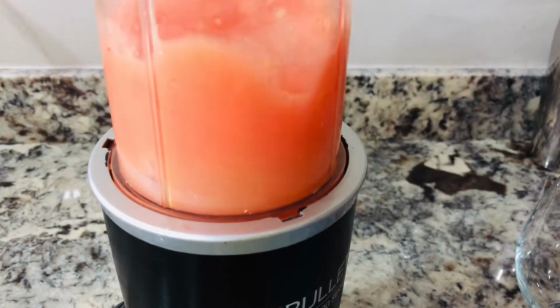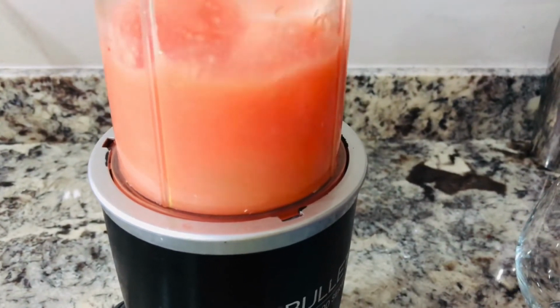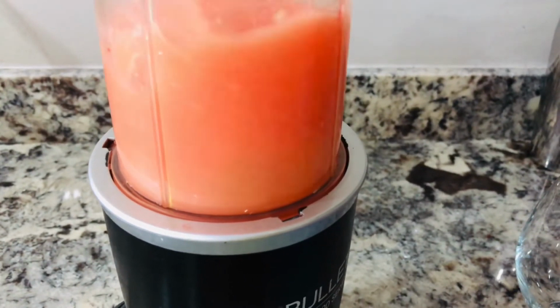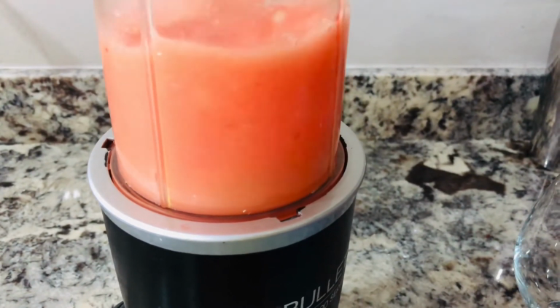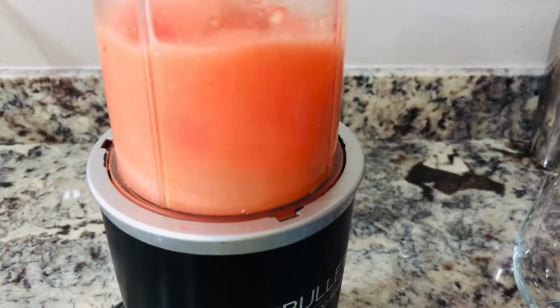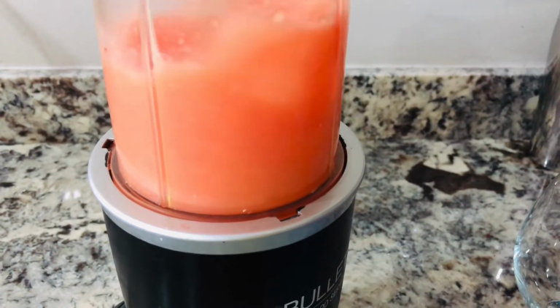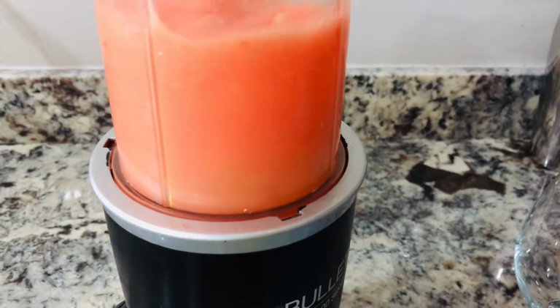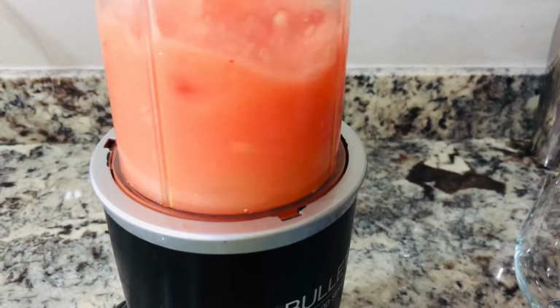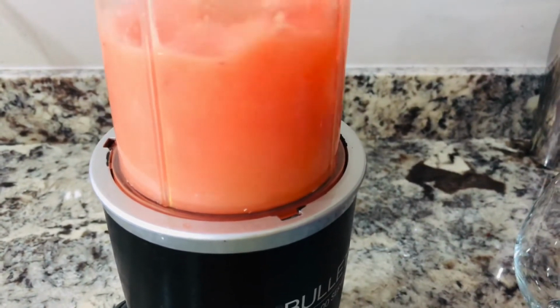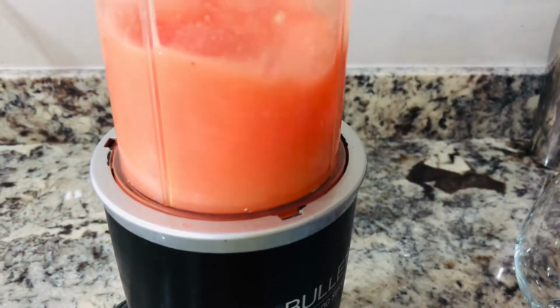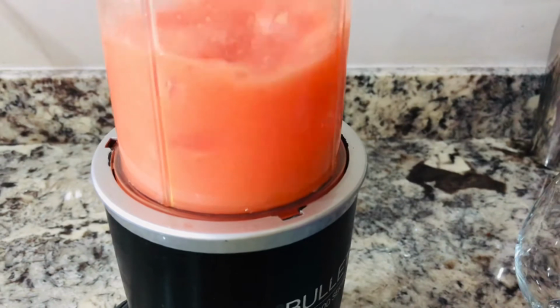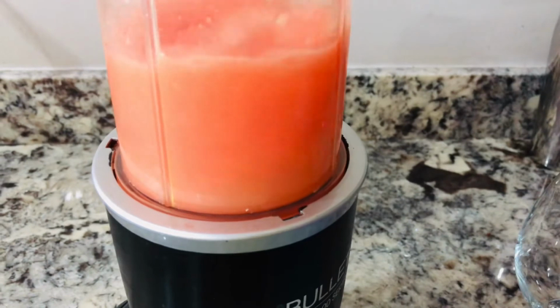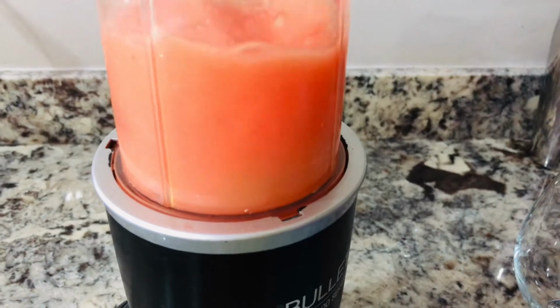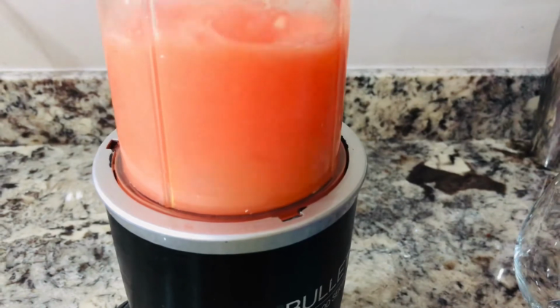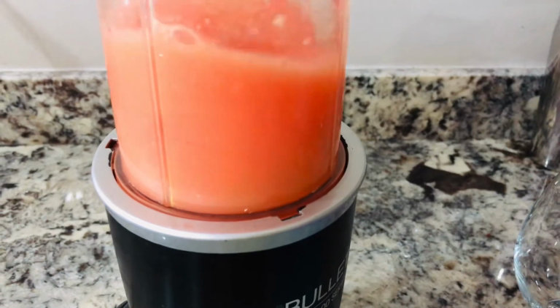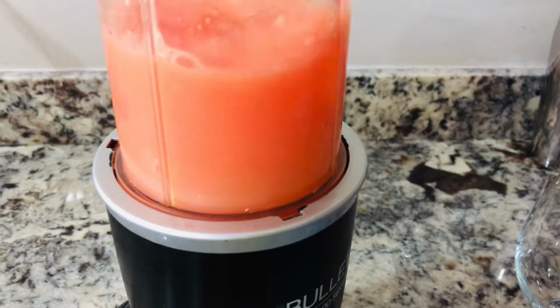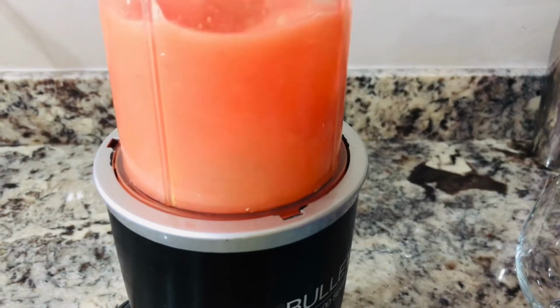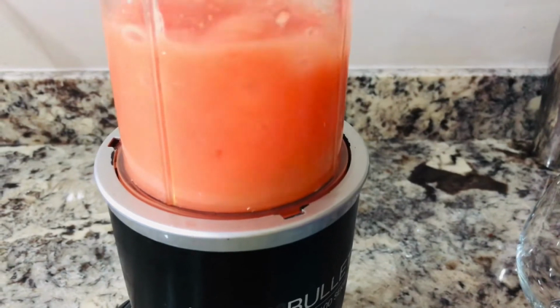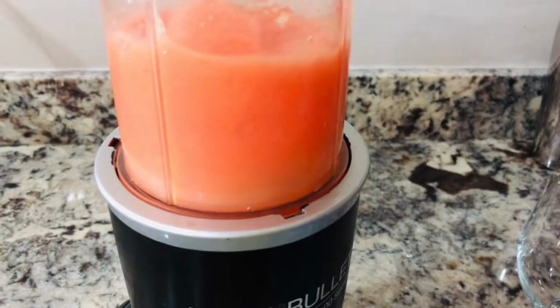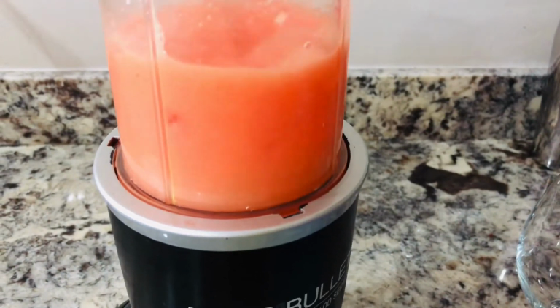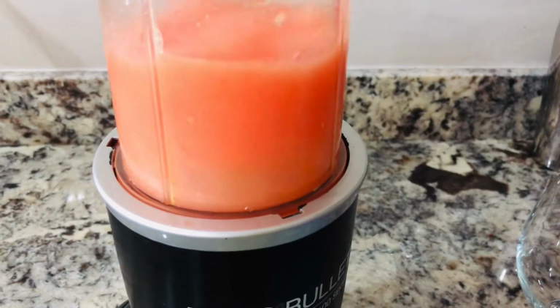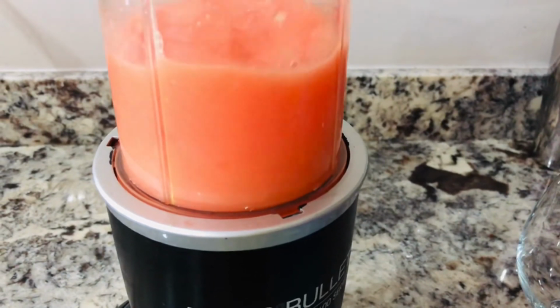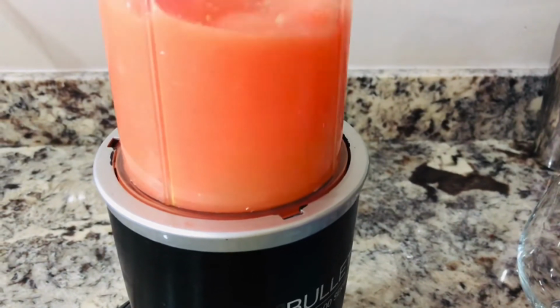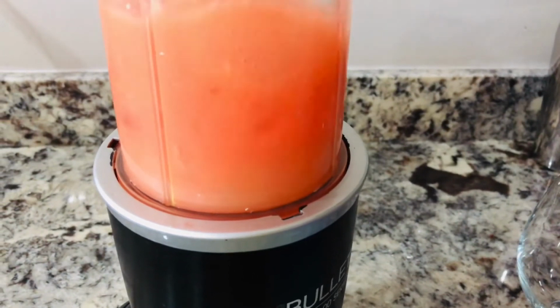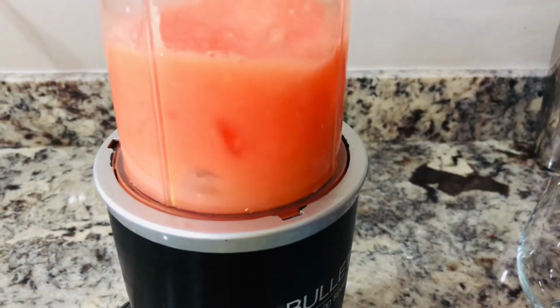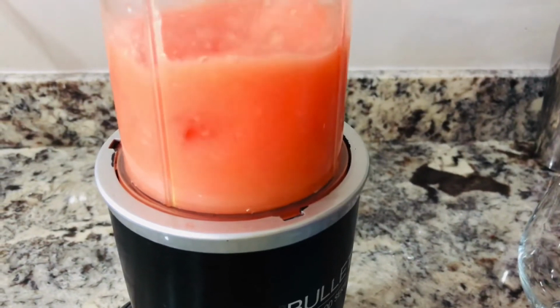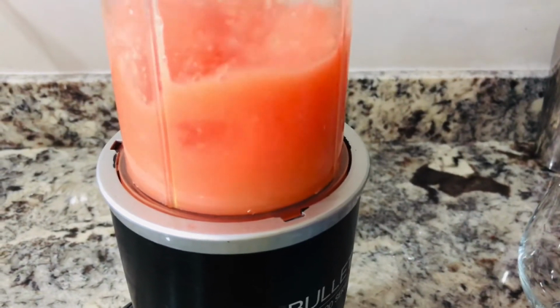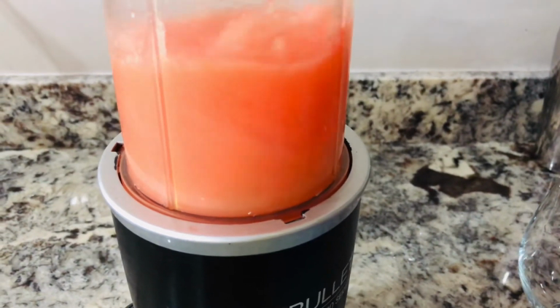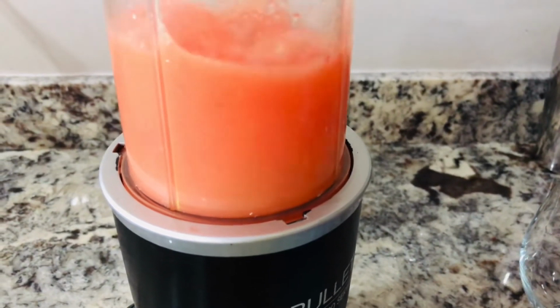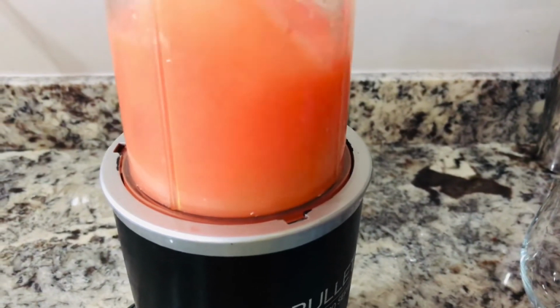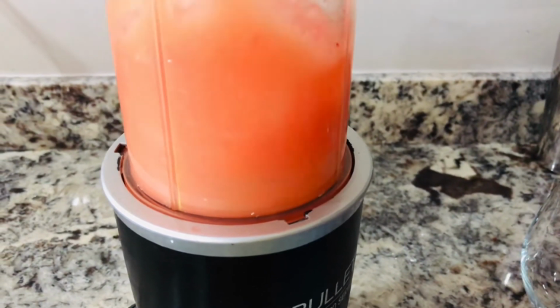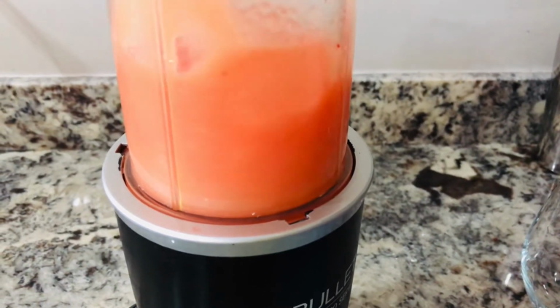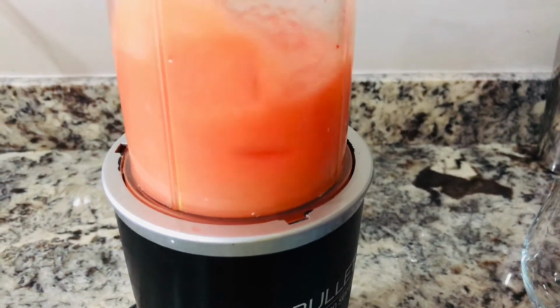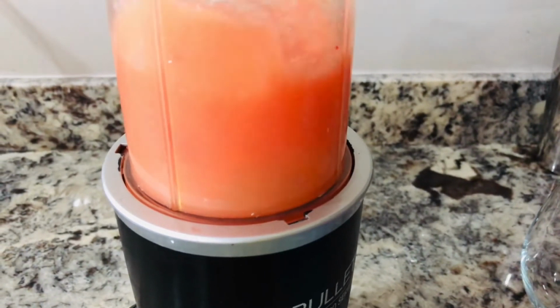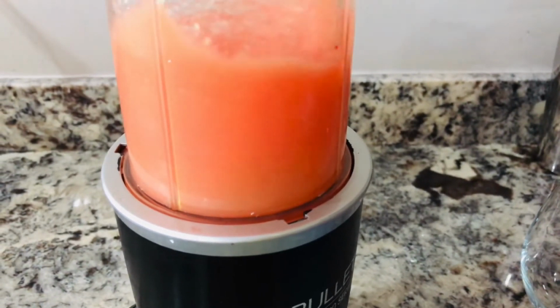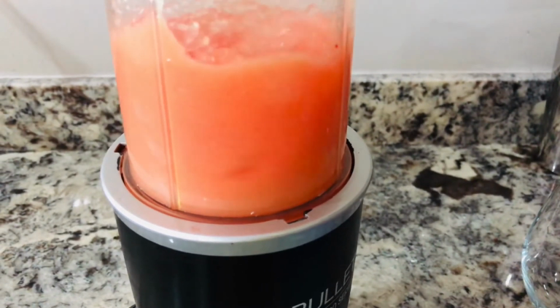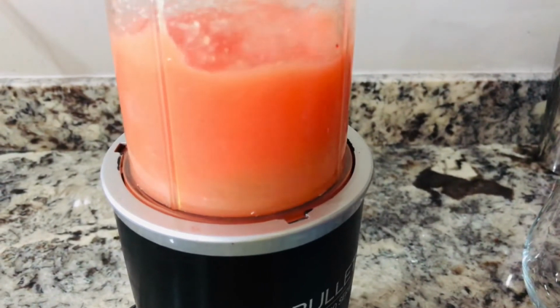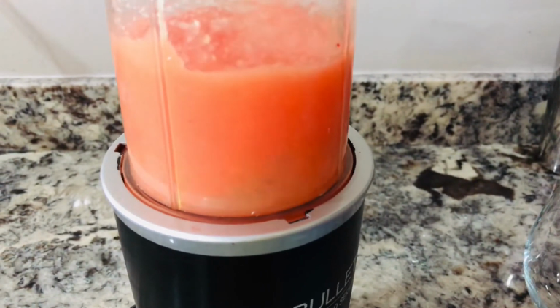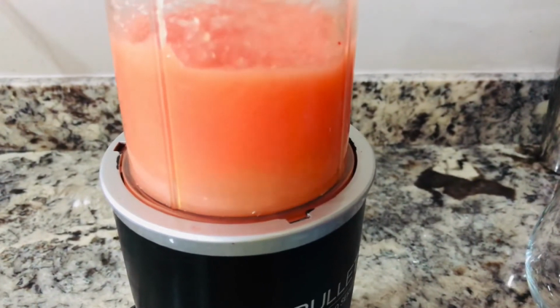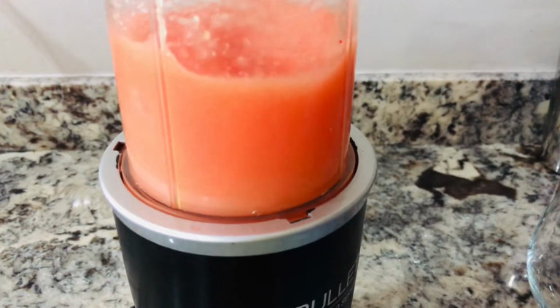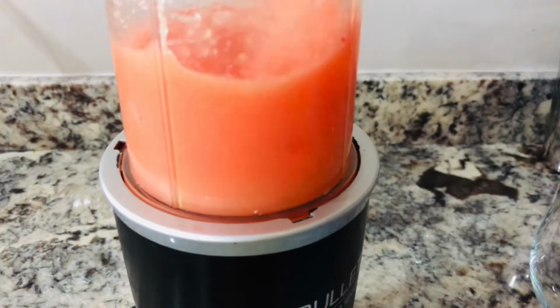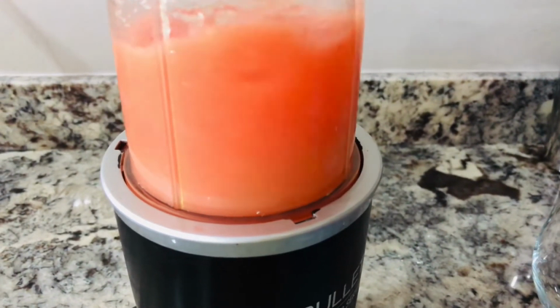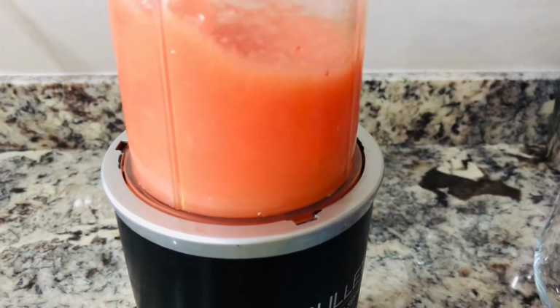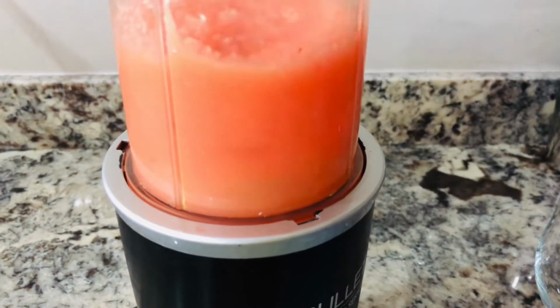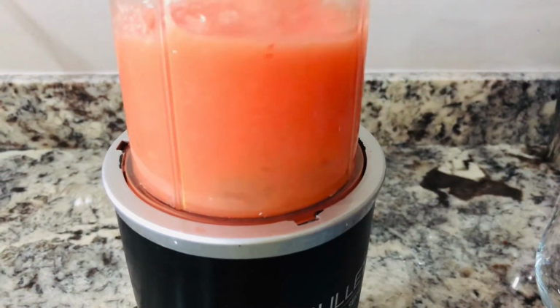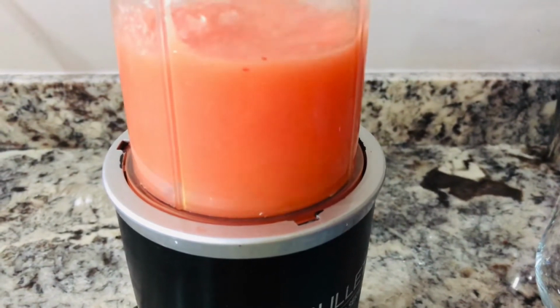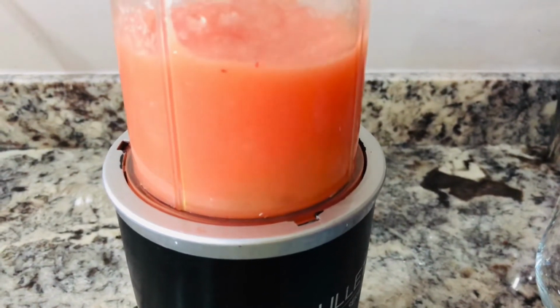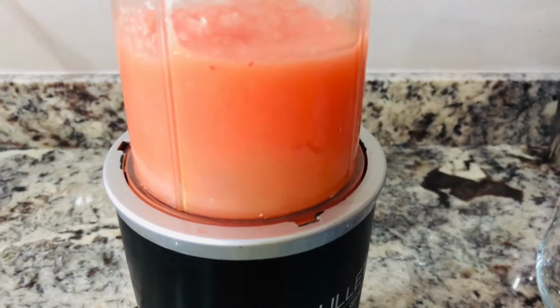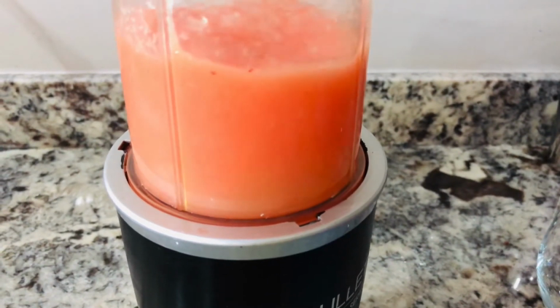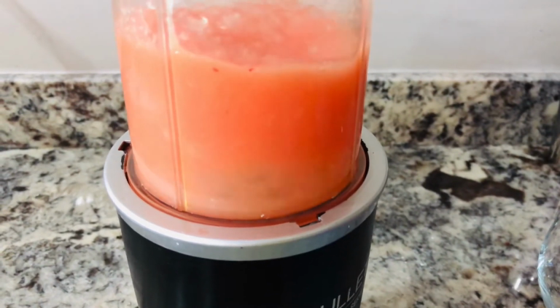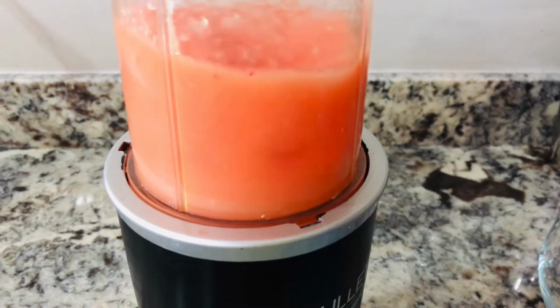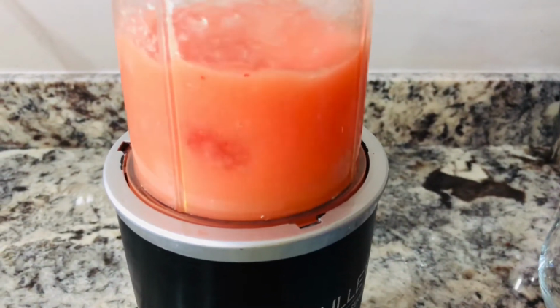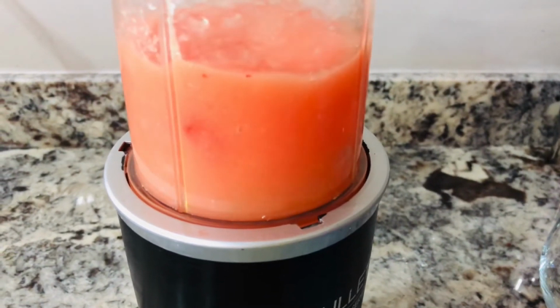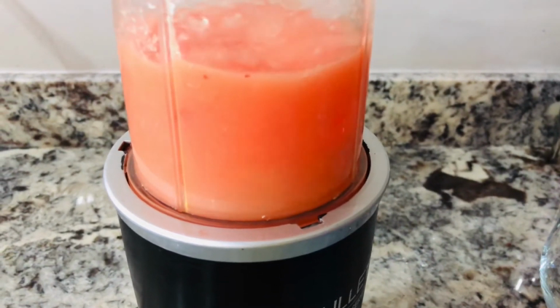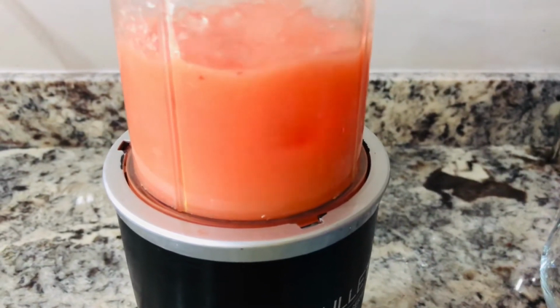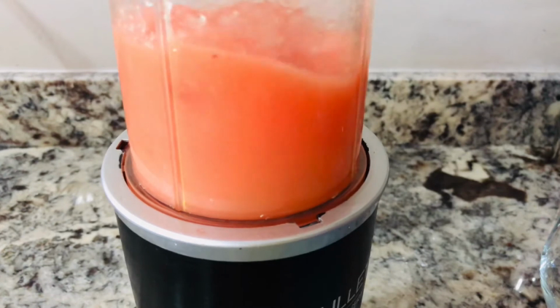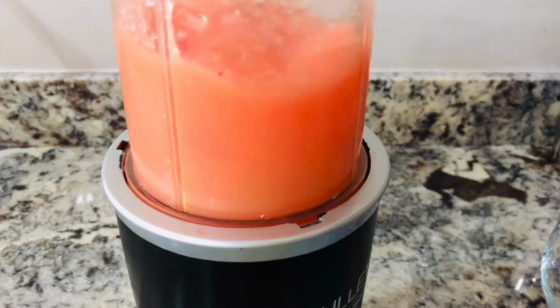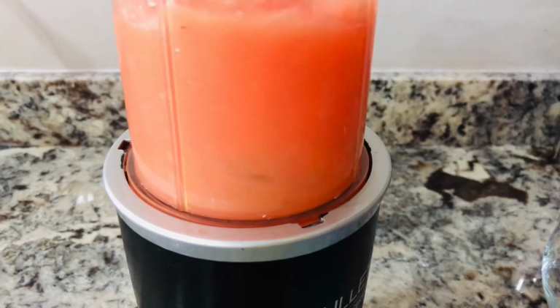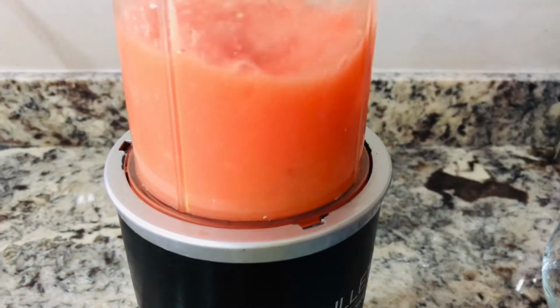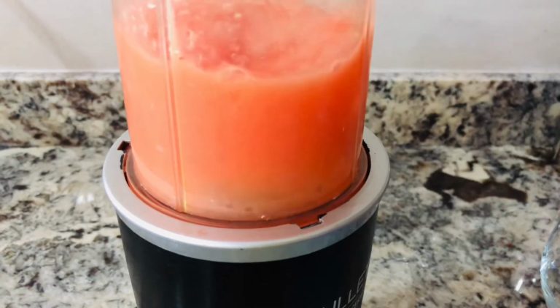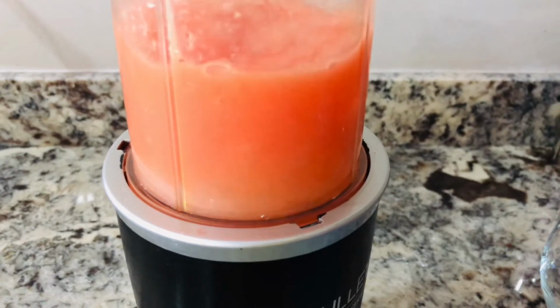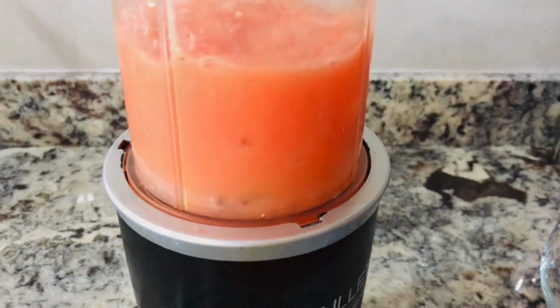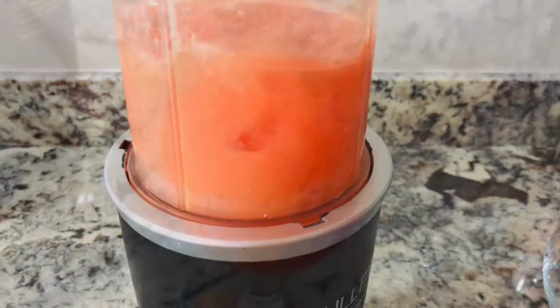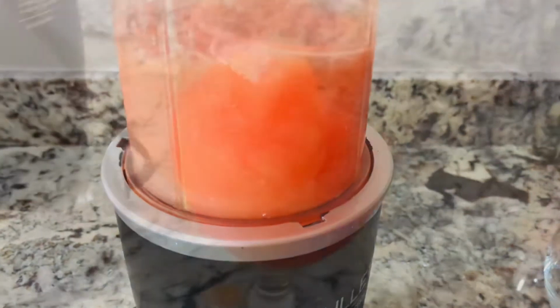After it has been blended, I'll place it in the glass and leave a little bit of space for the strawberry daiquiri.